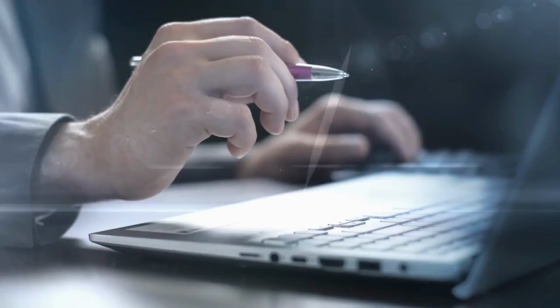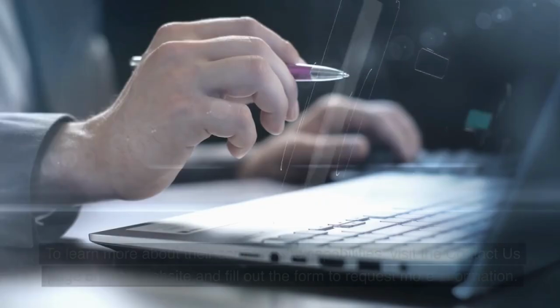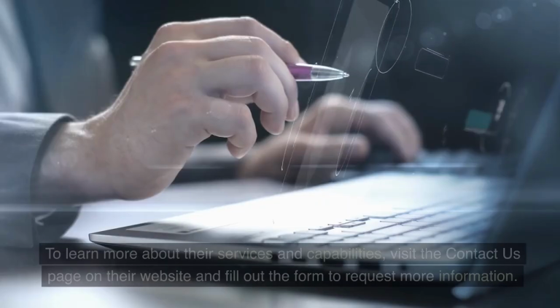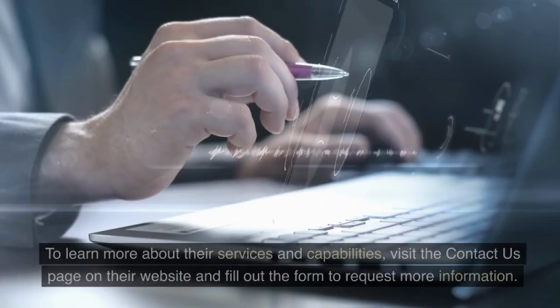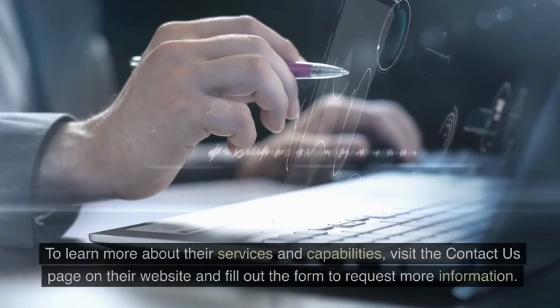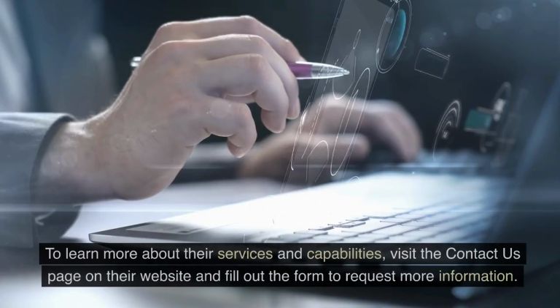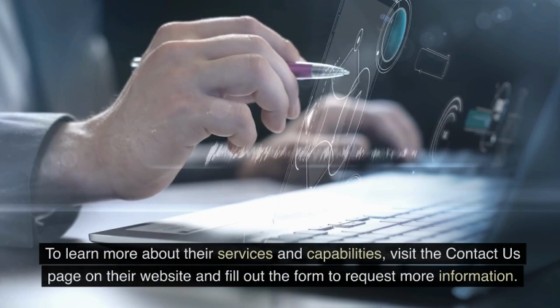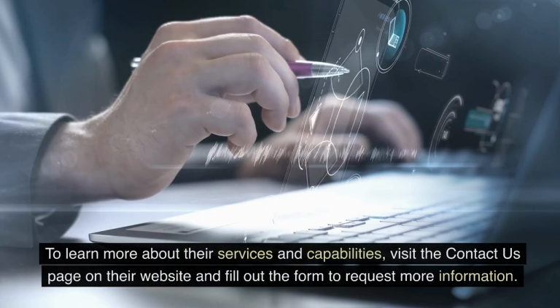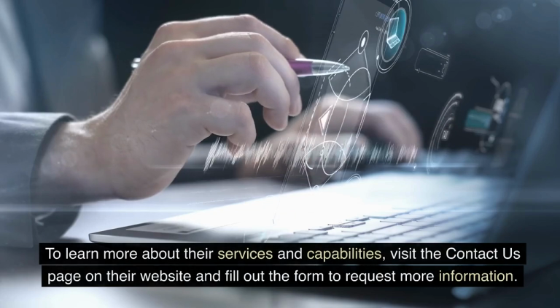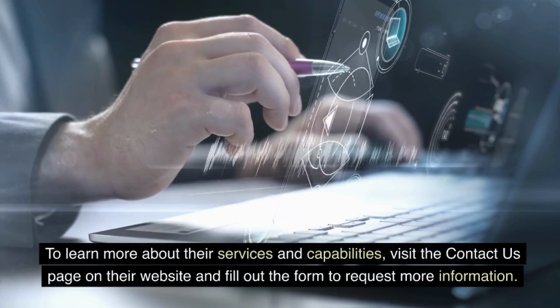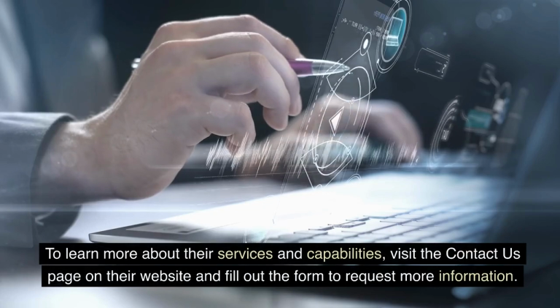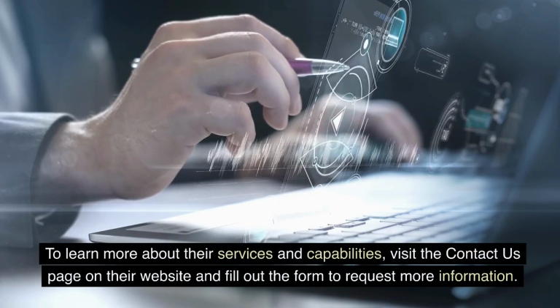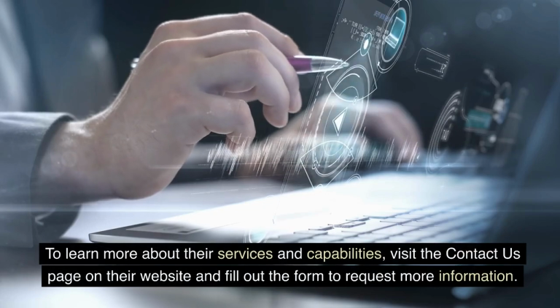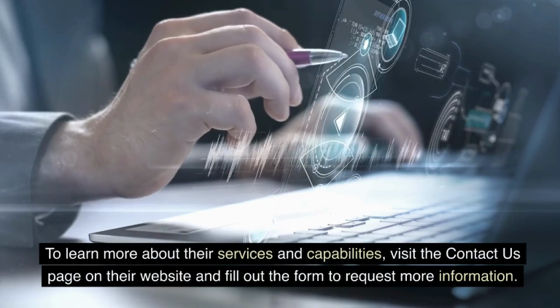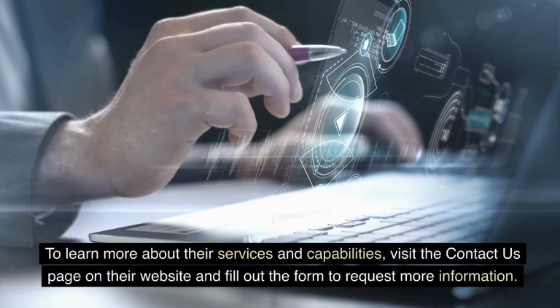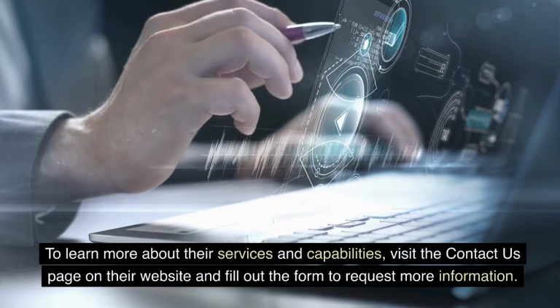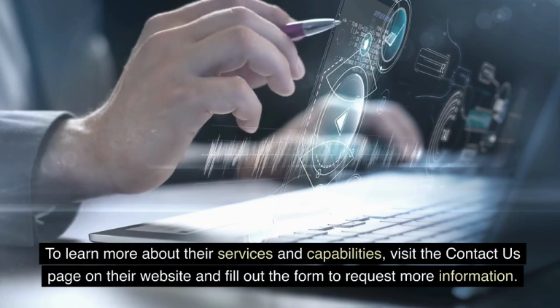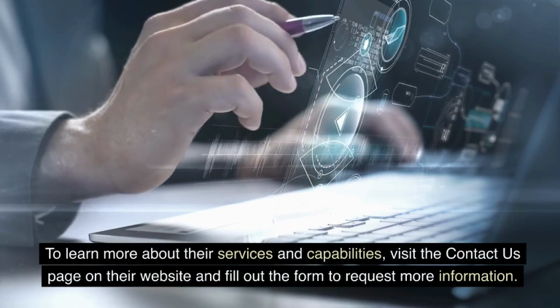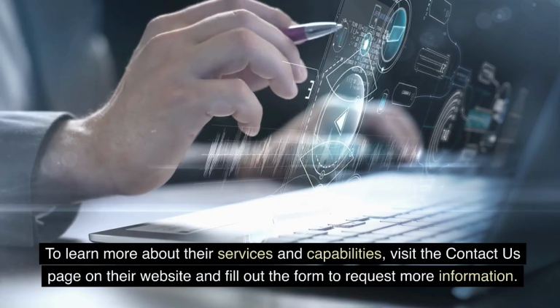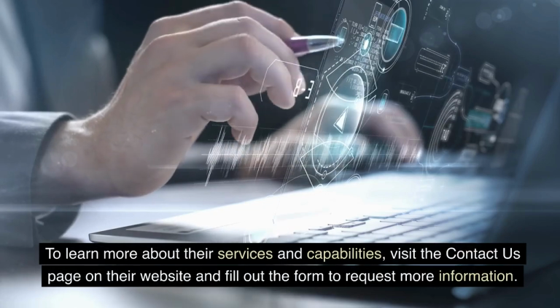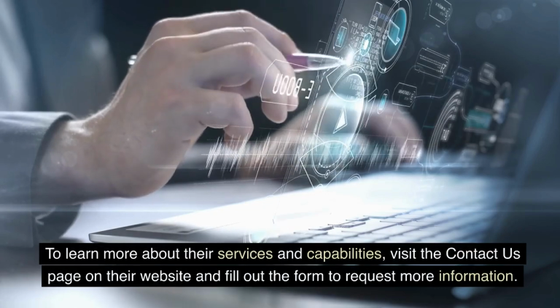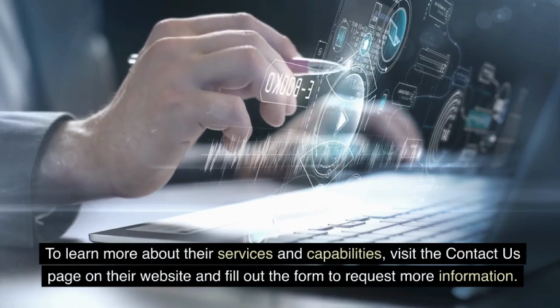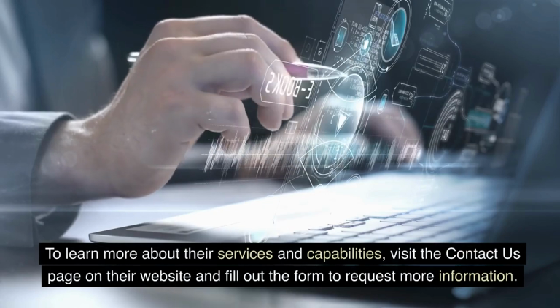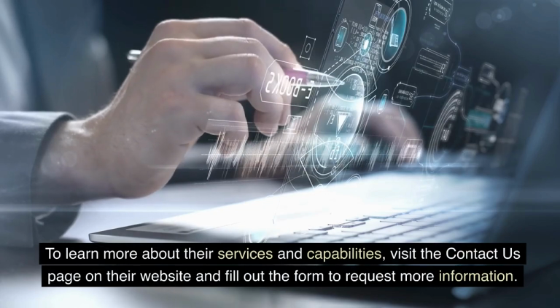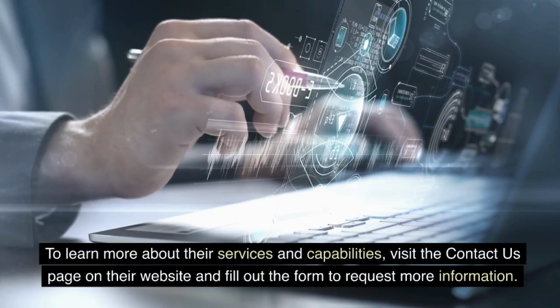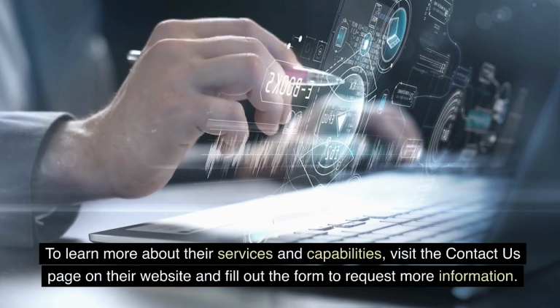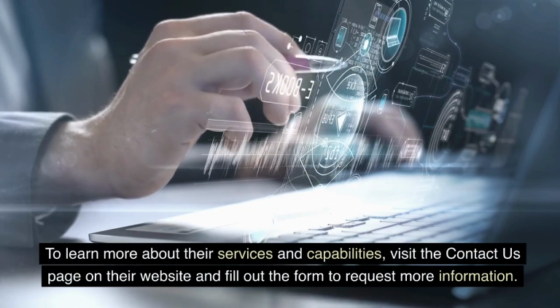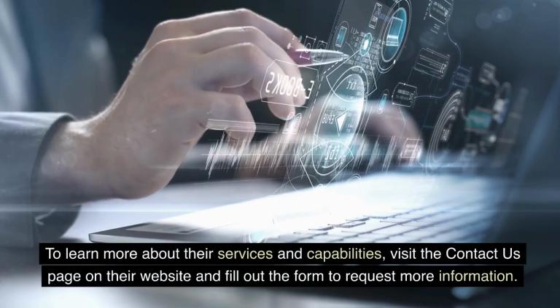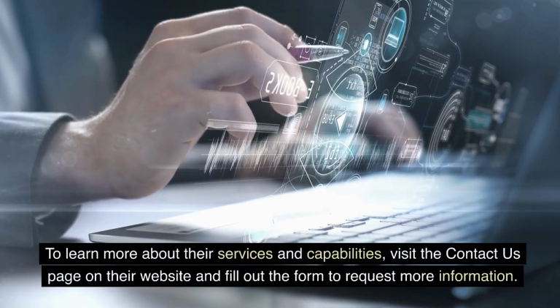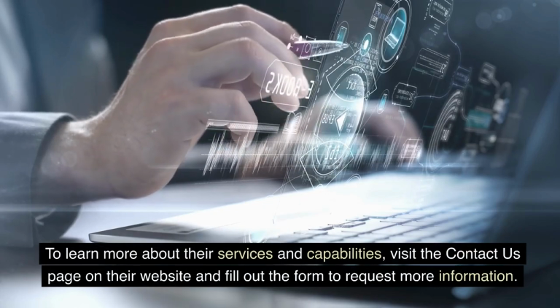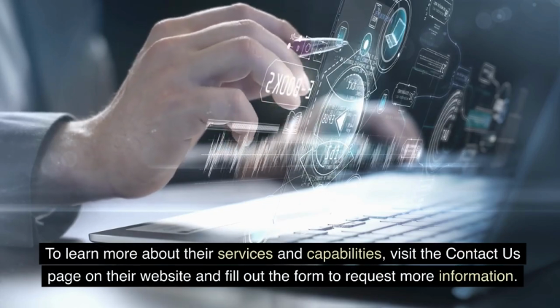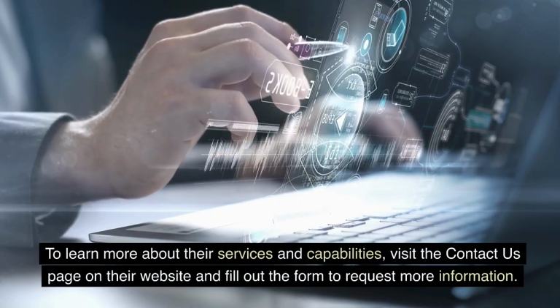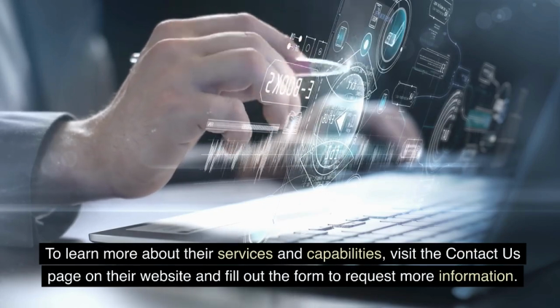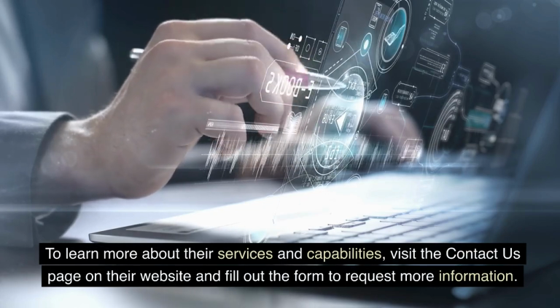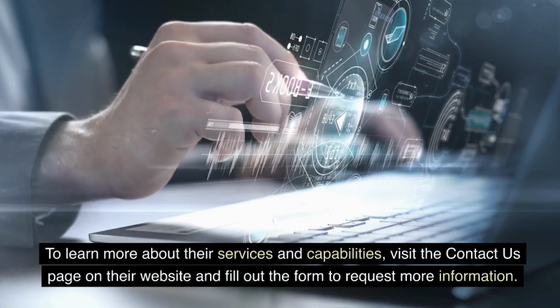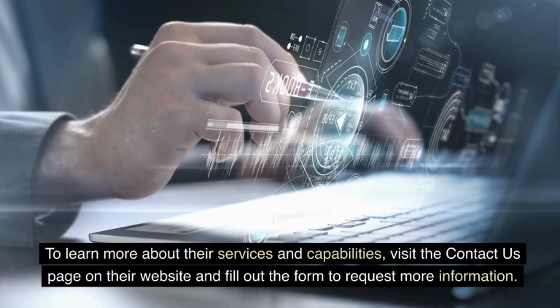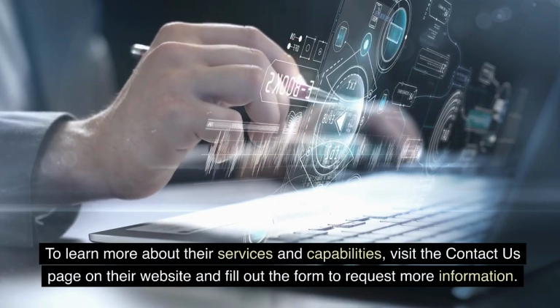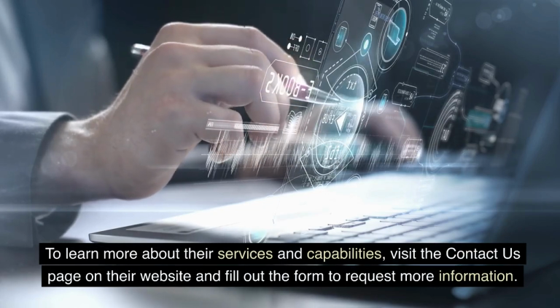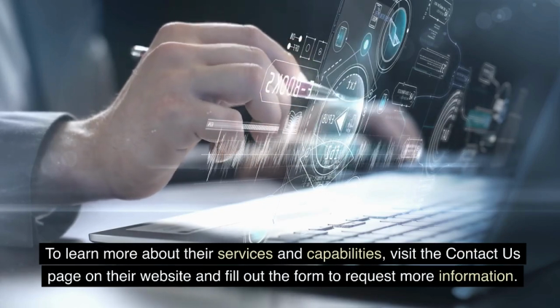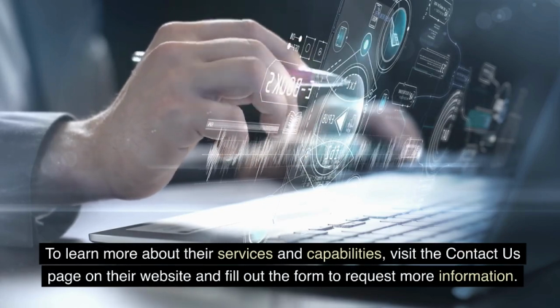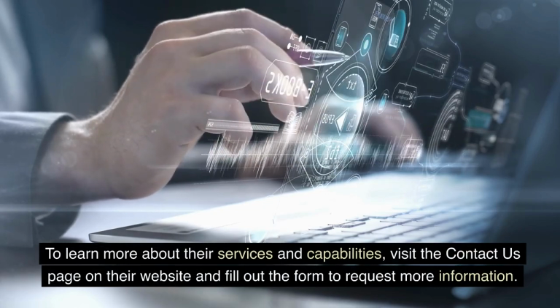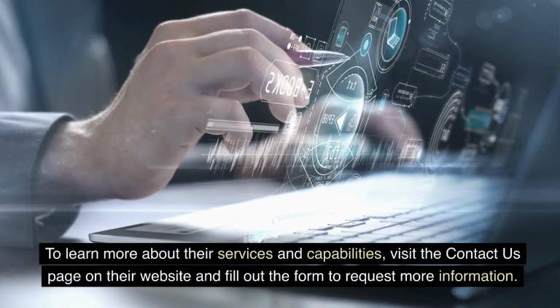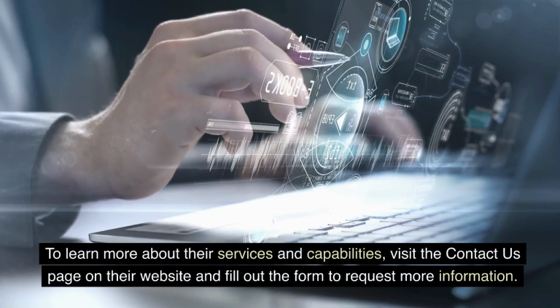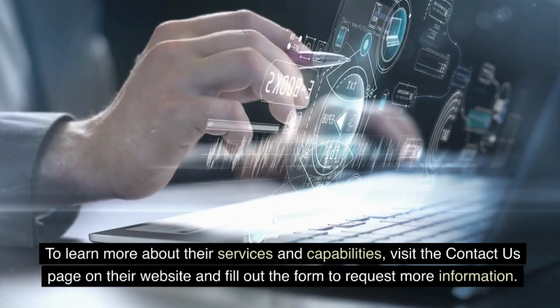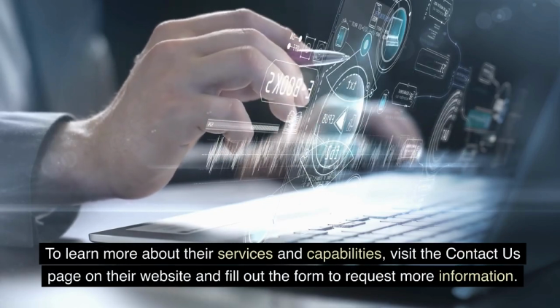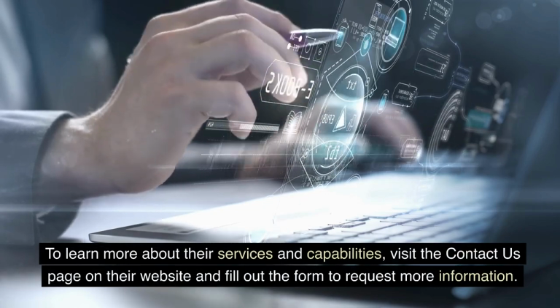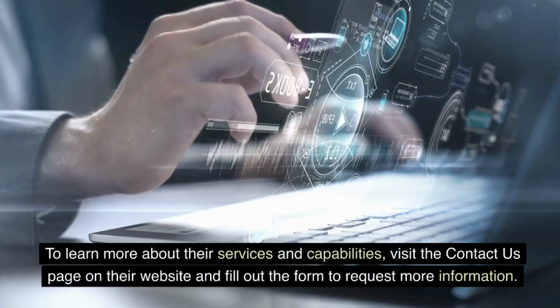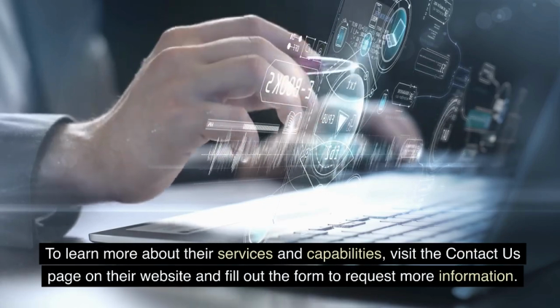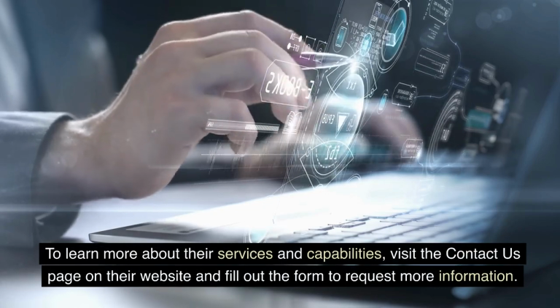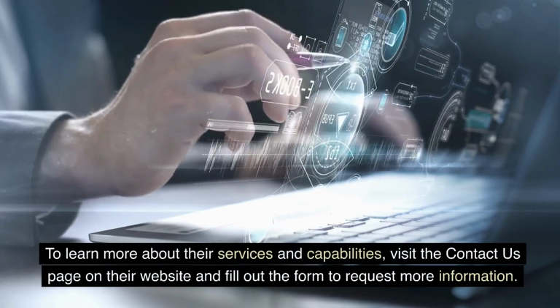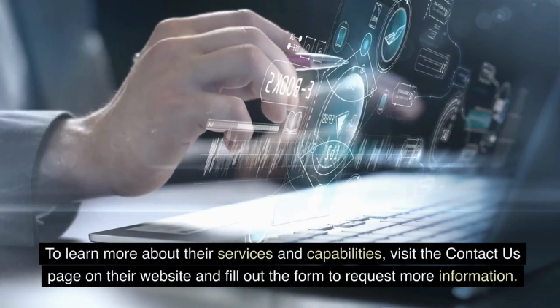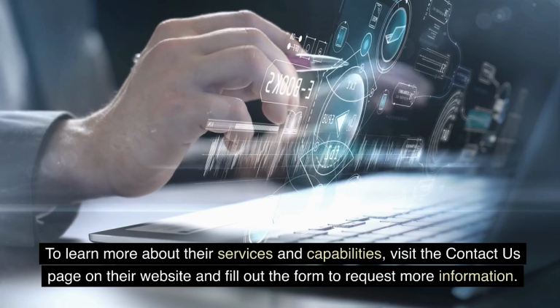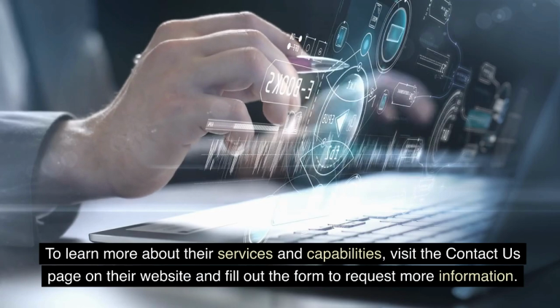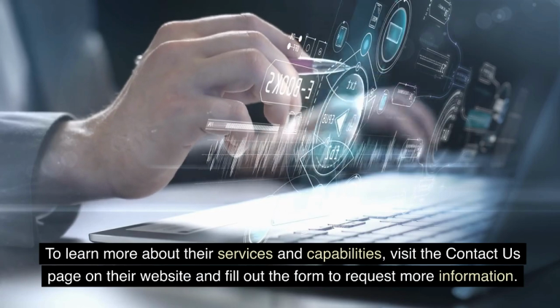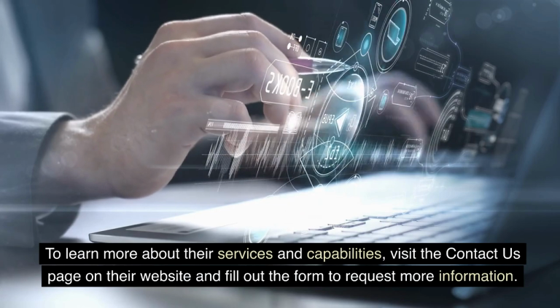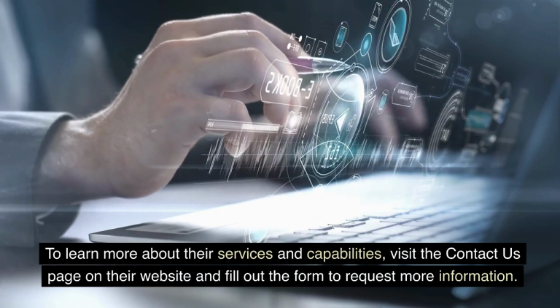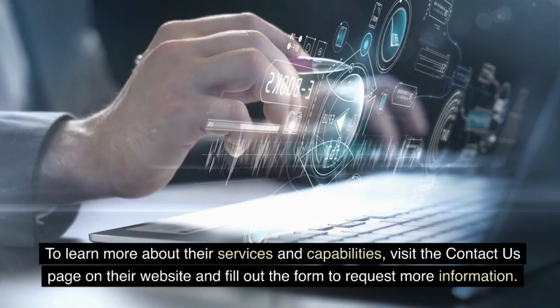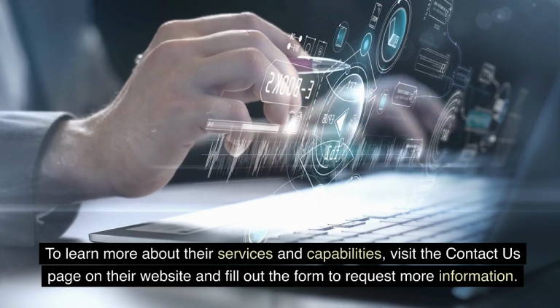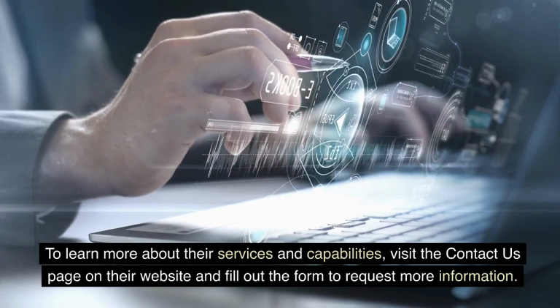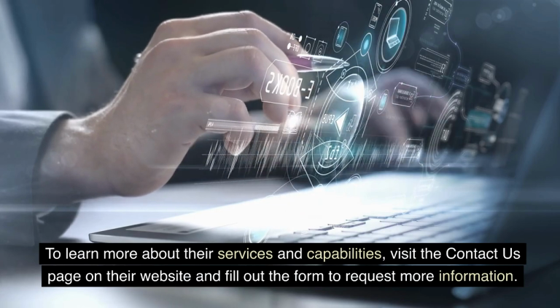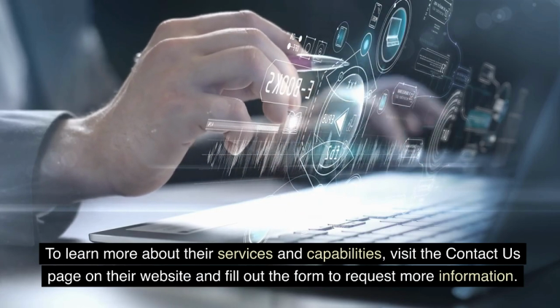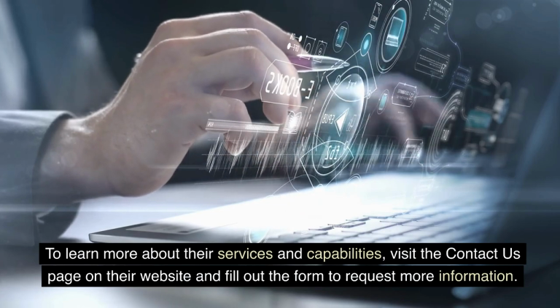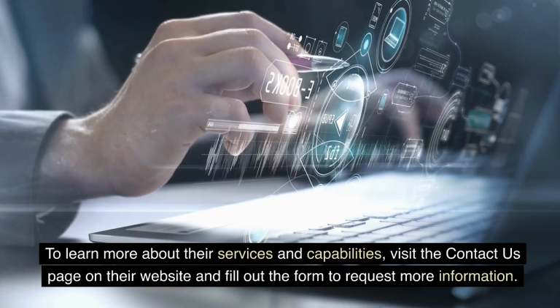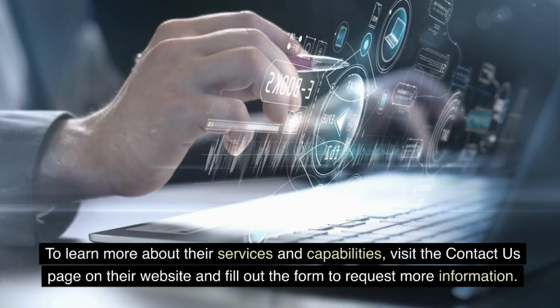To learn more about their services and capabilities, visit the Contact Us page on their website and fill out the form to request more information.